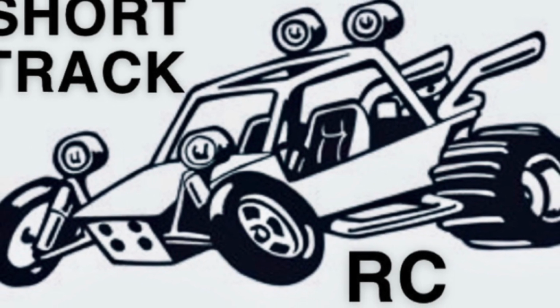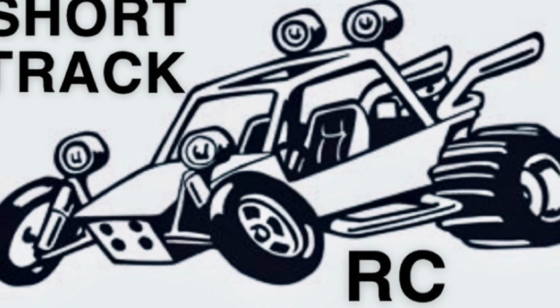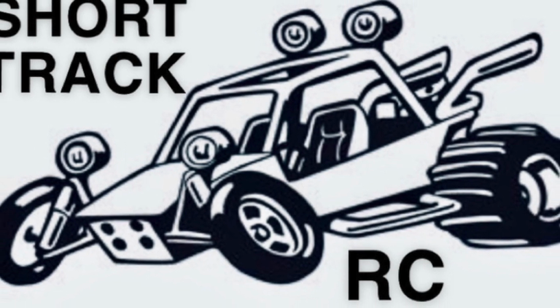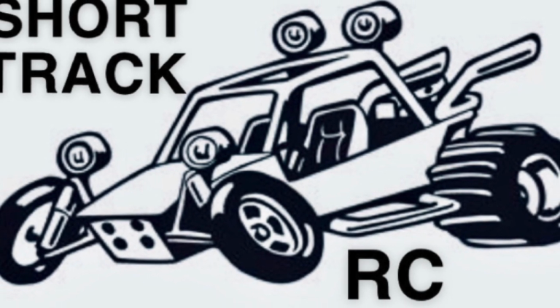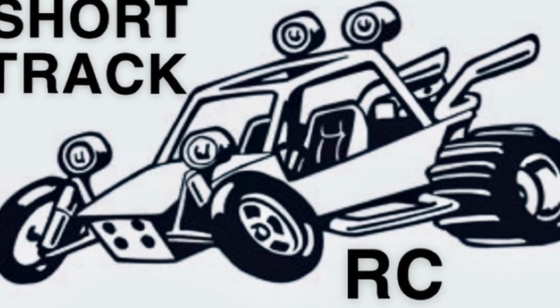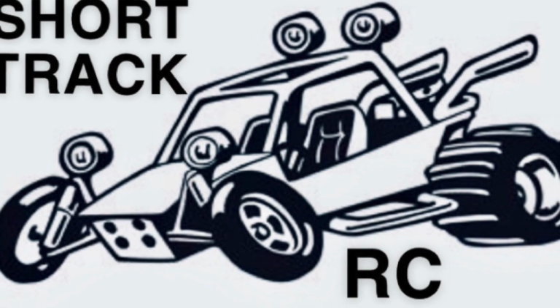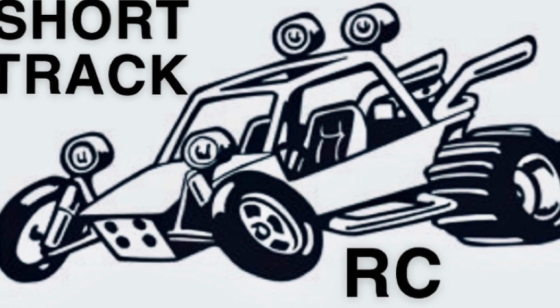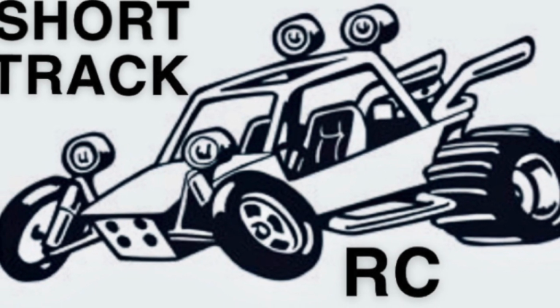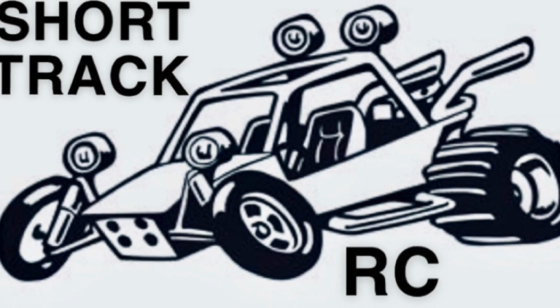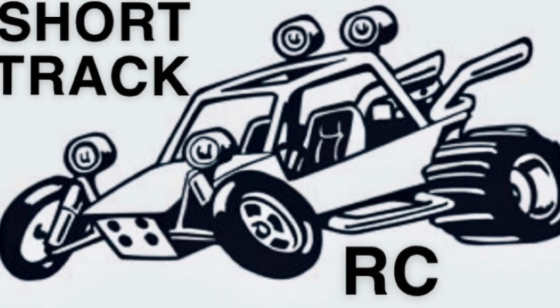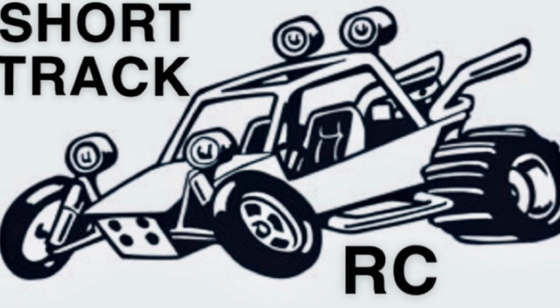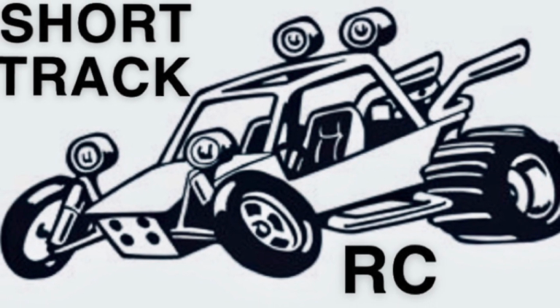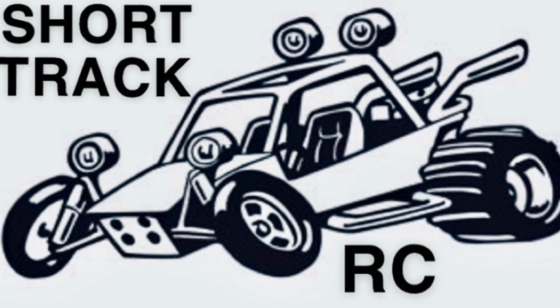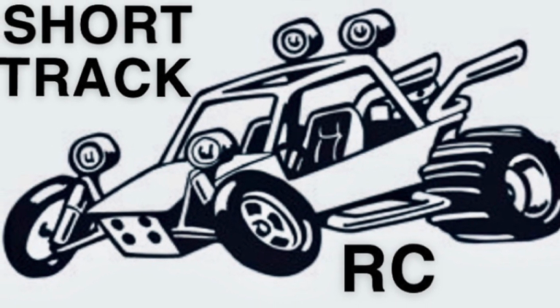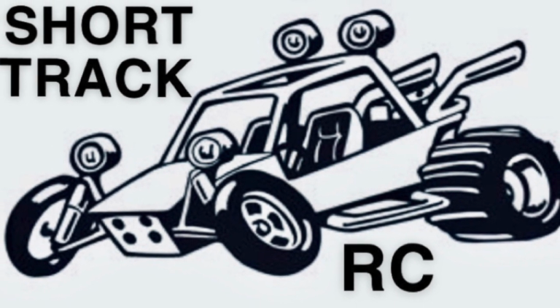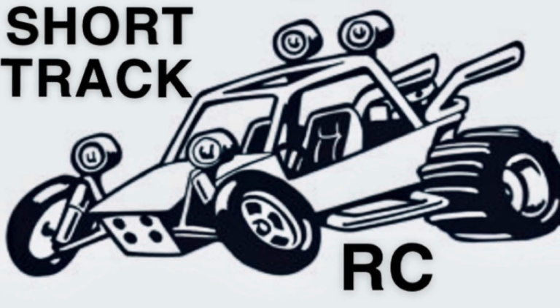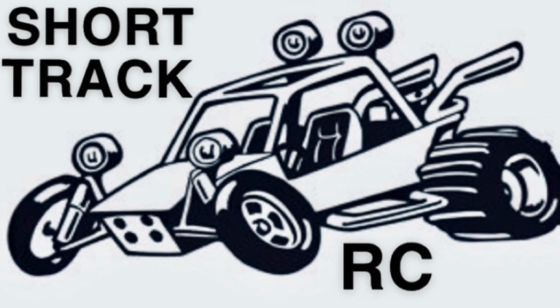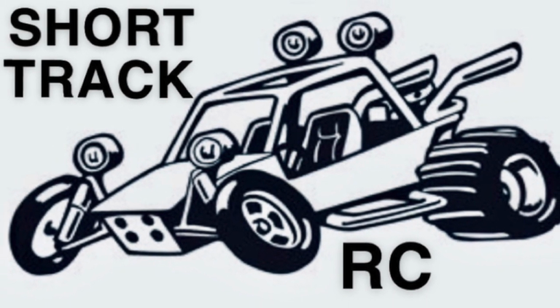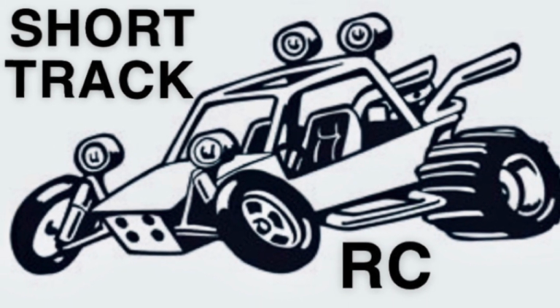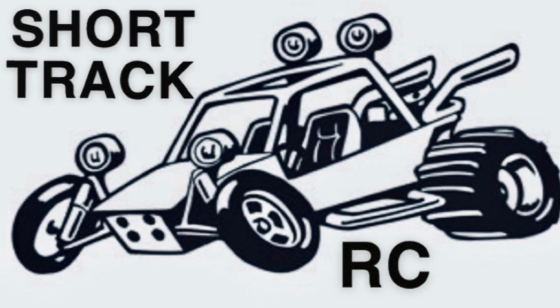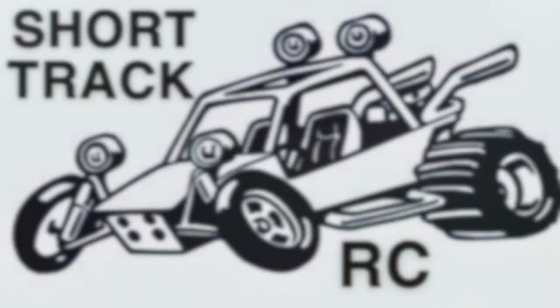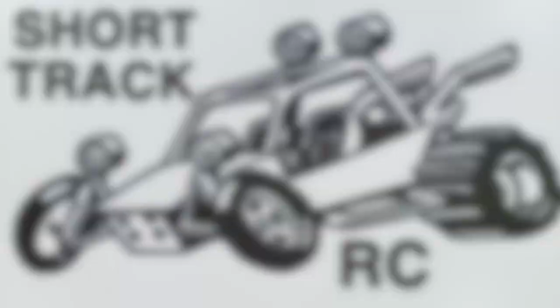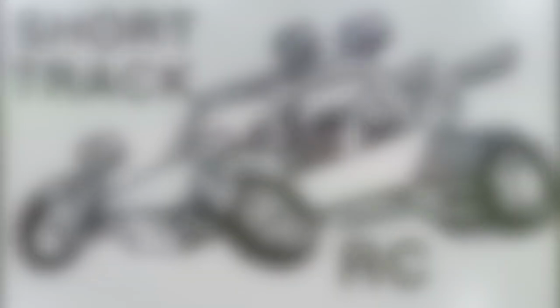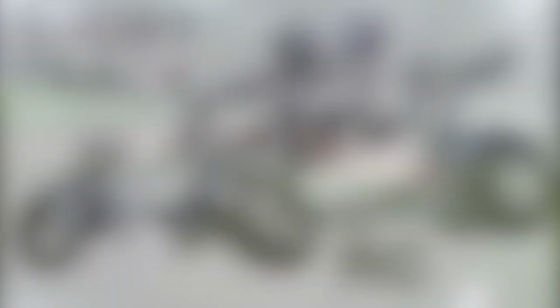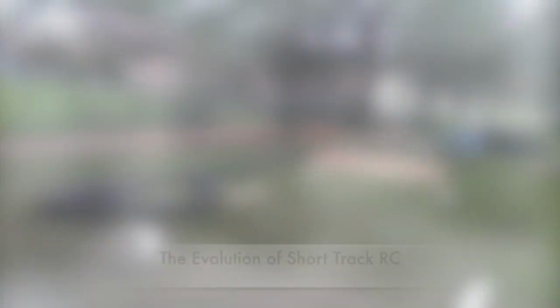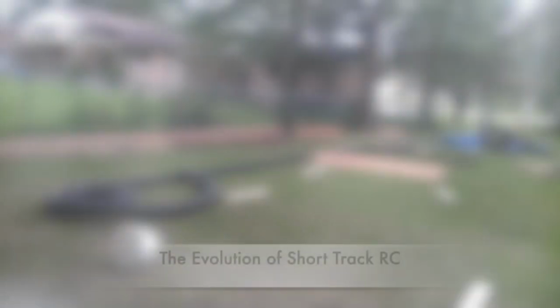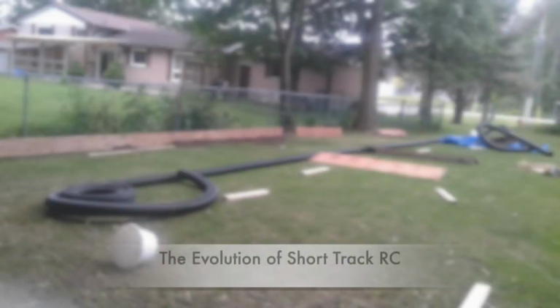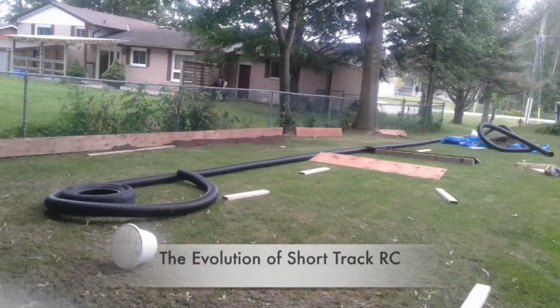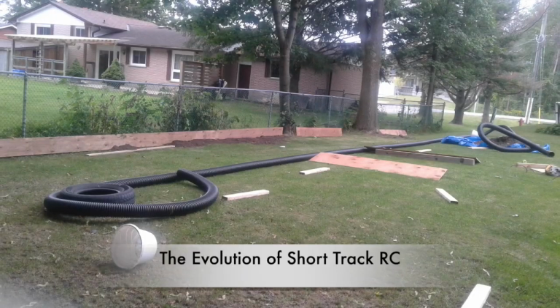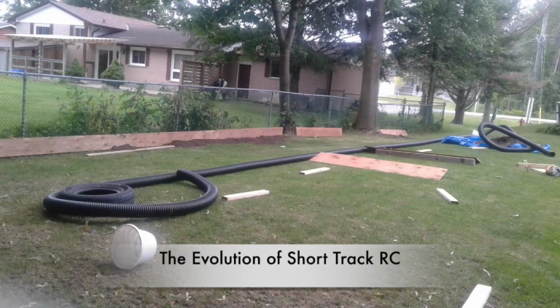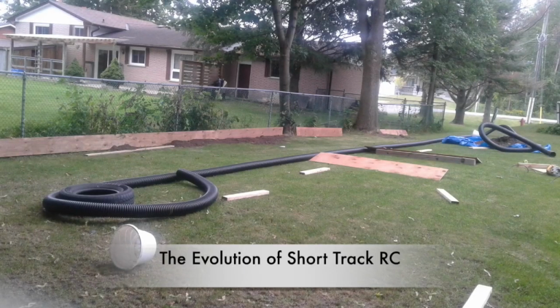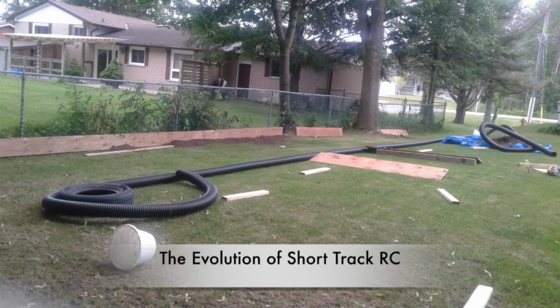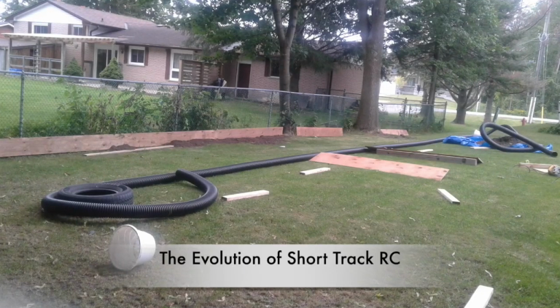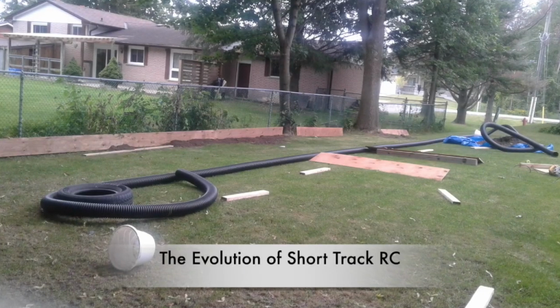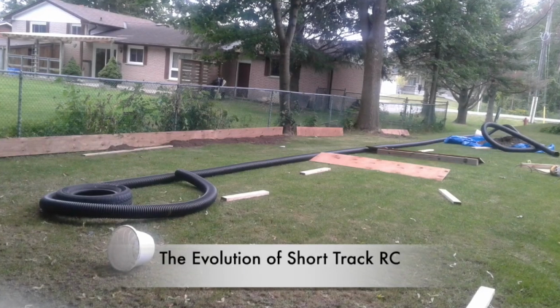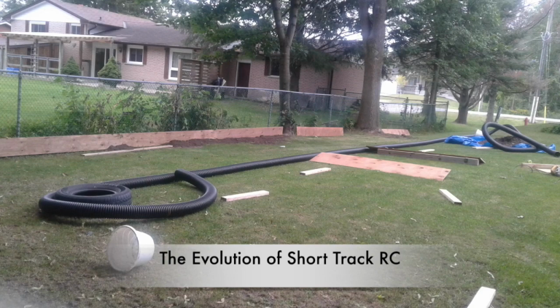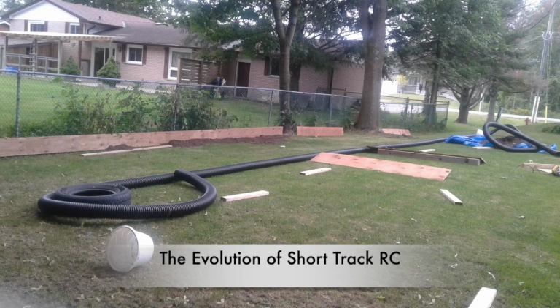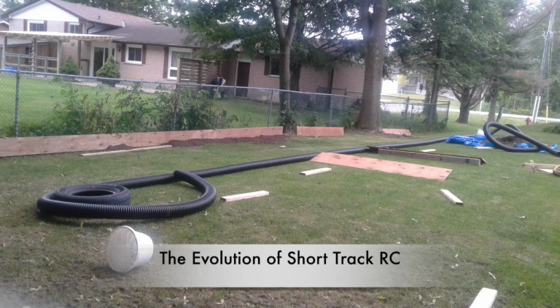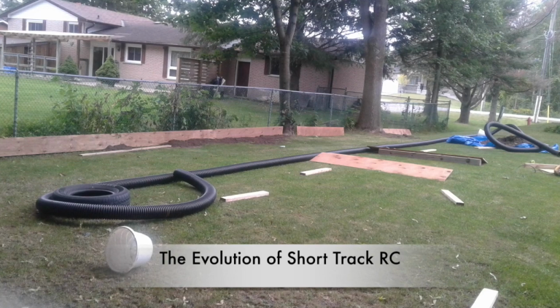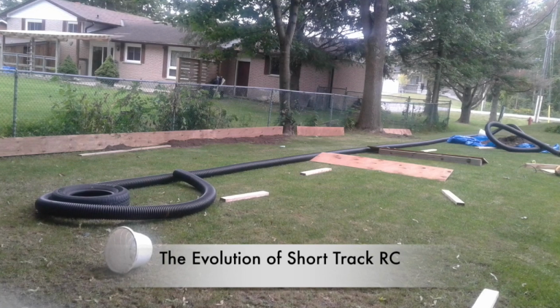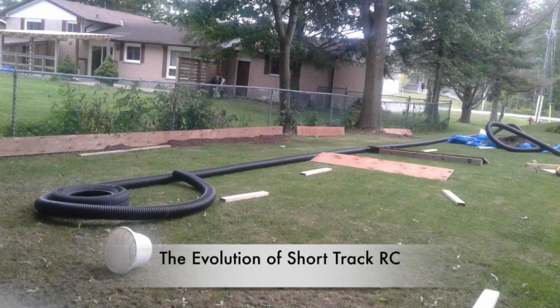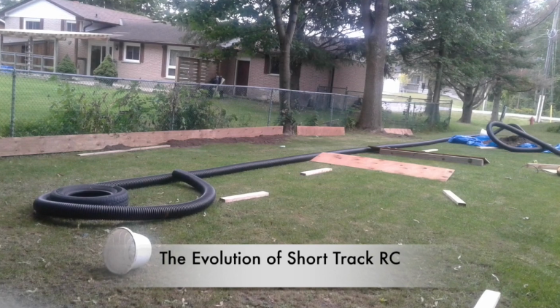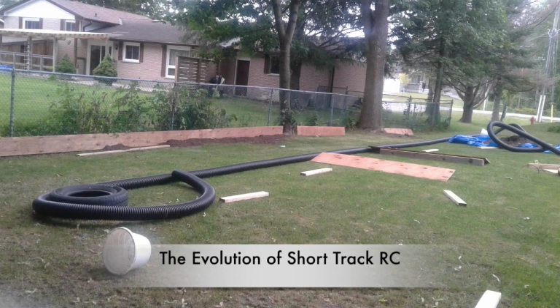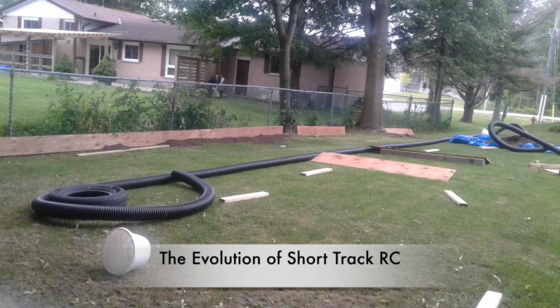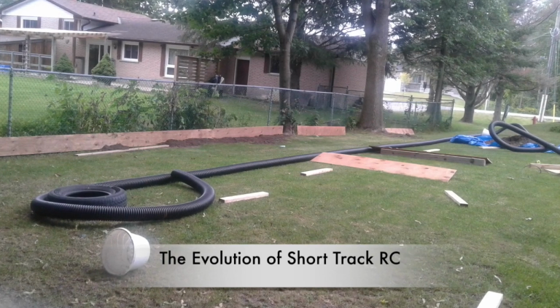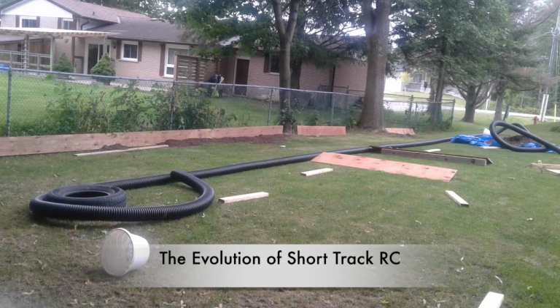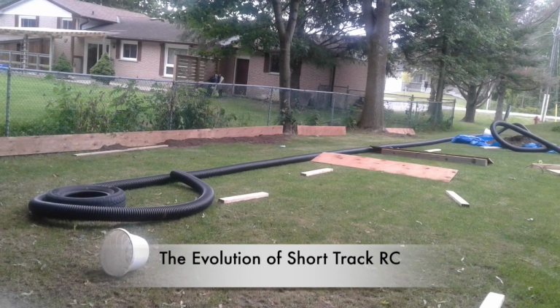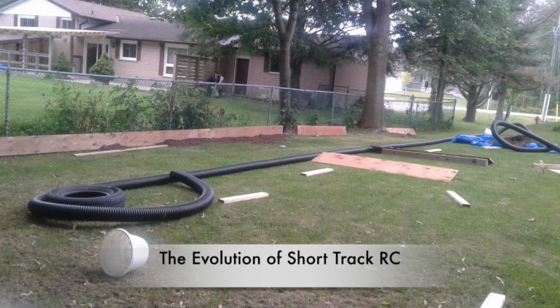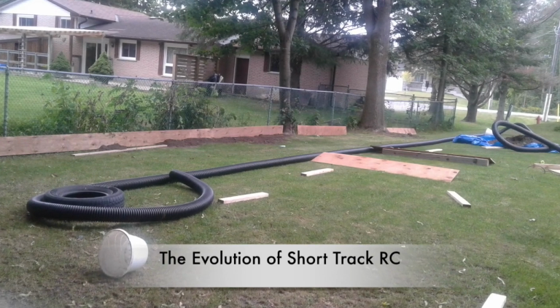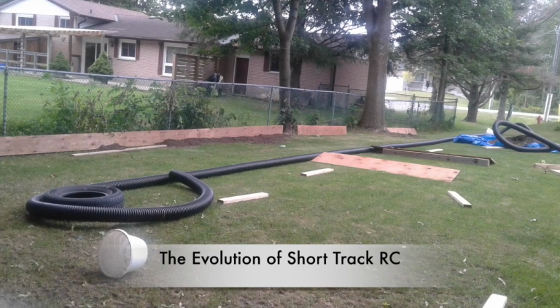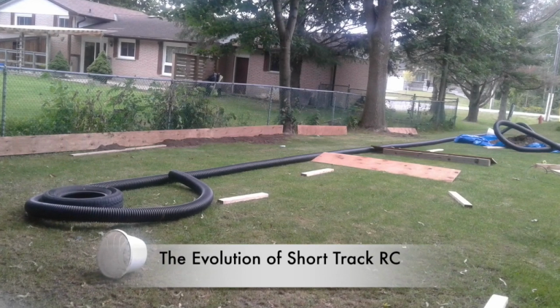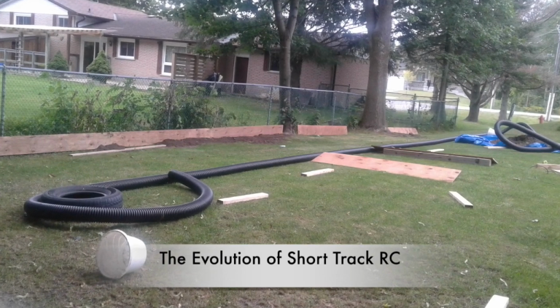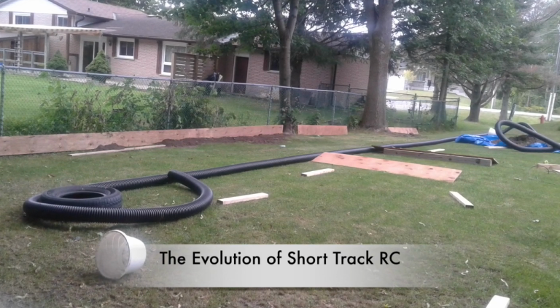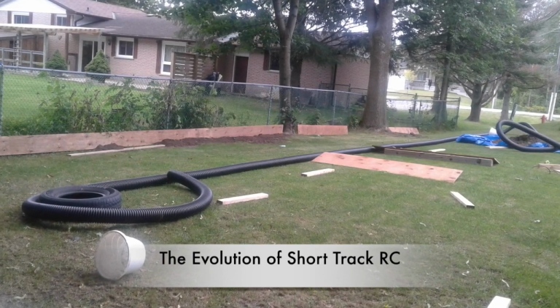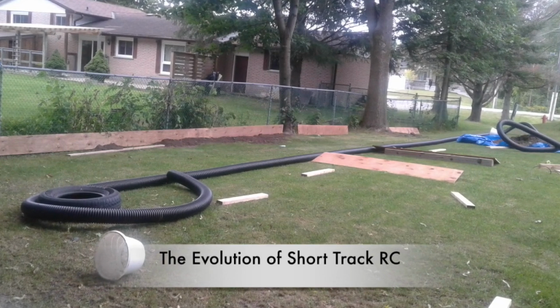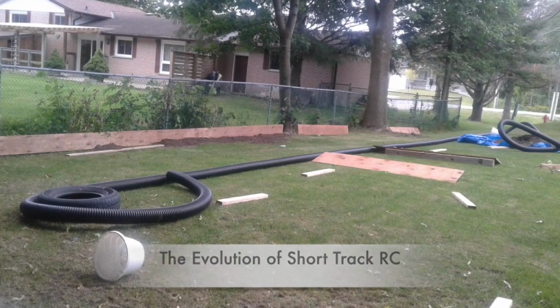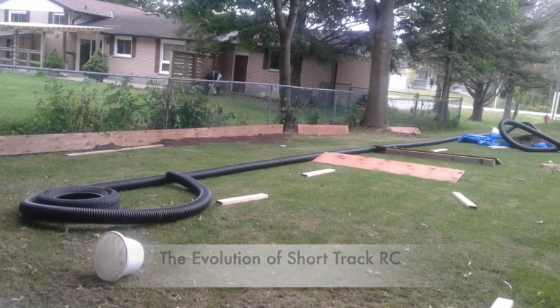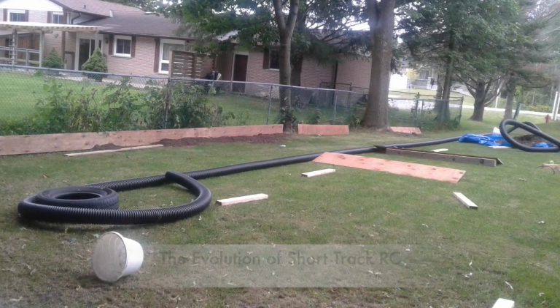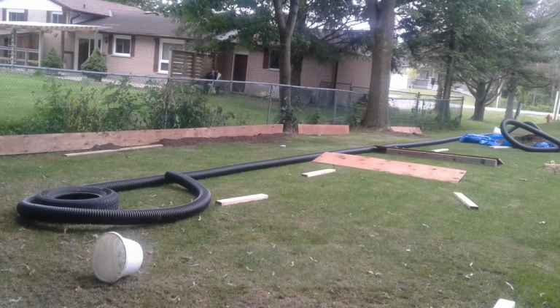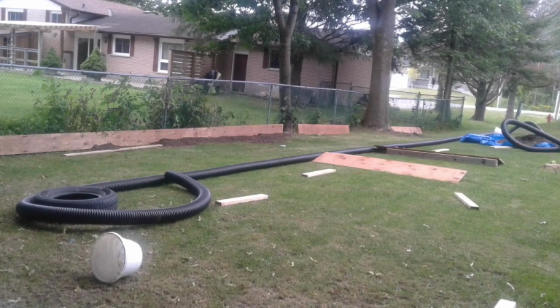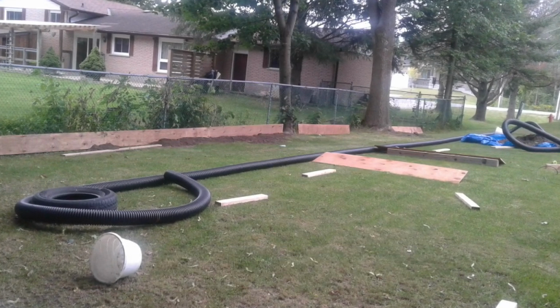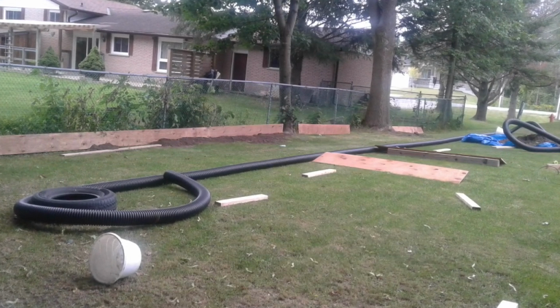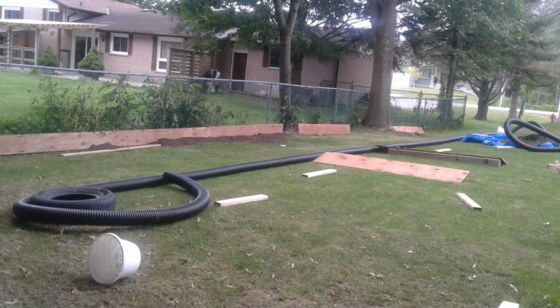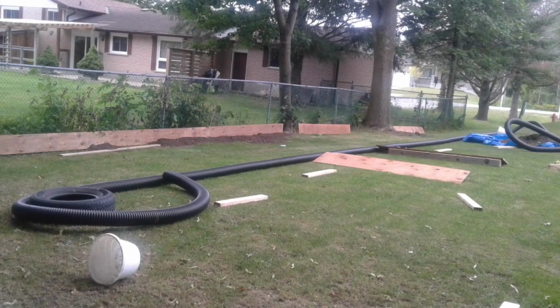Welcome to Short Track RC. This is the evolution of the Short Track.